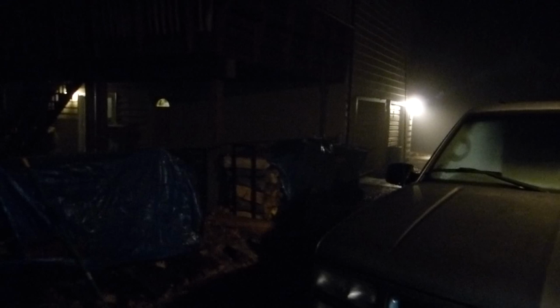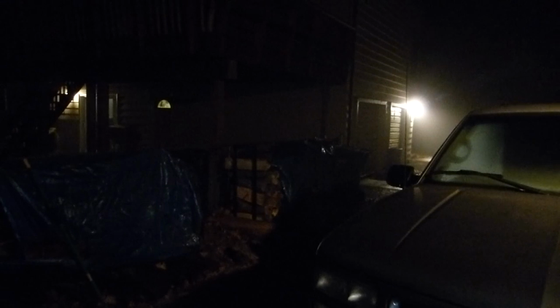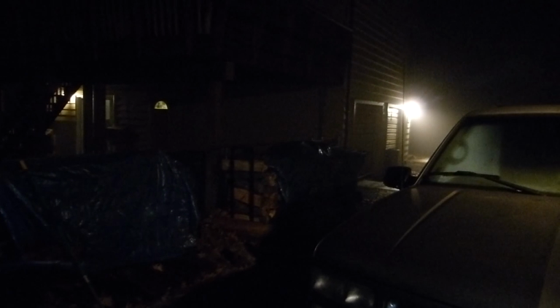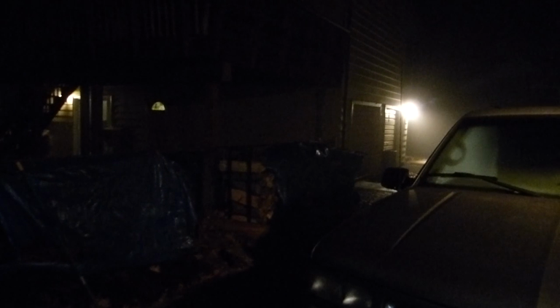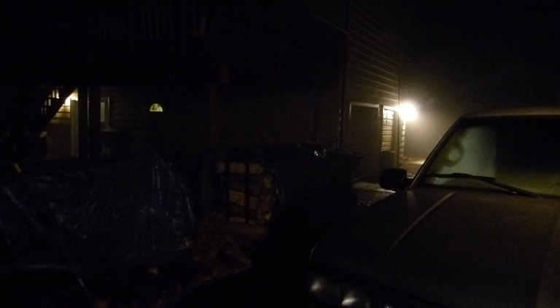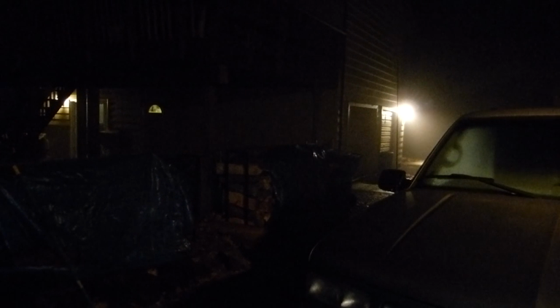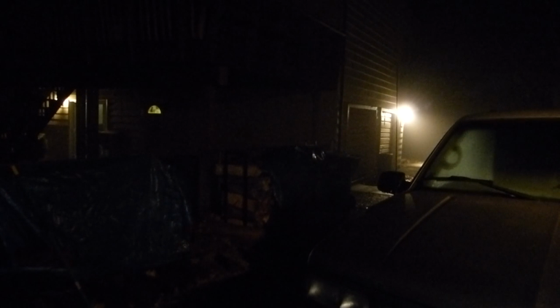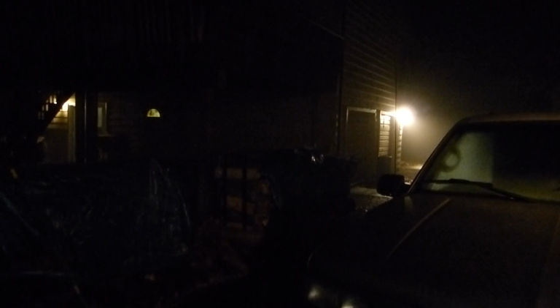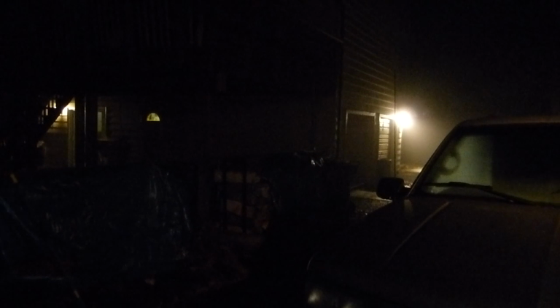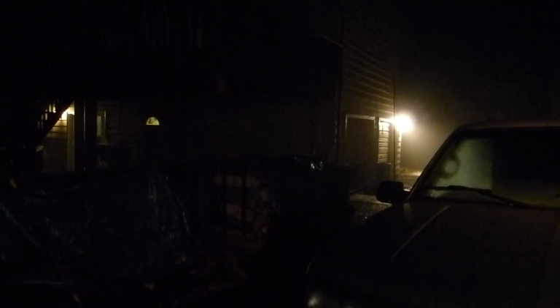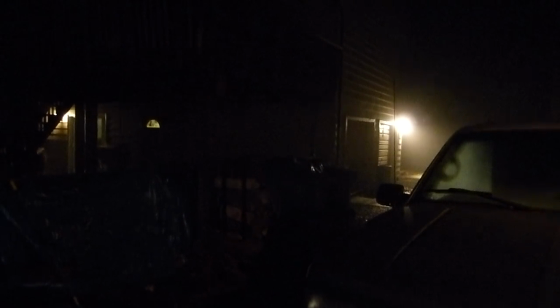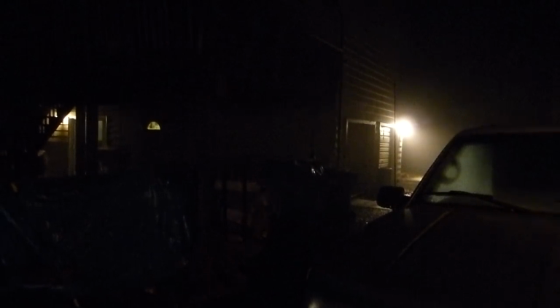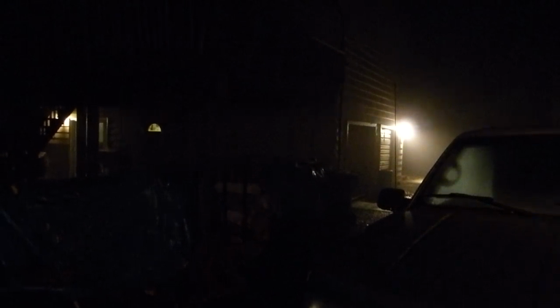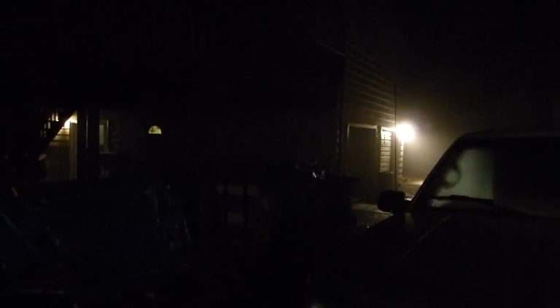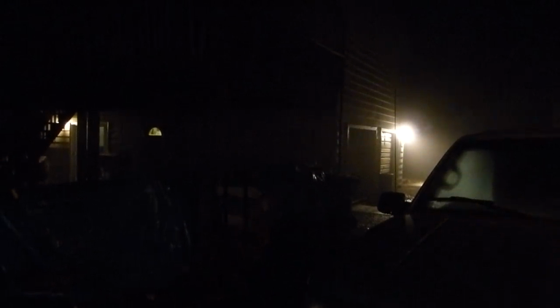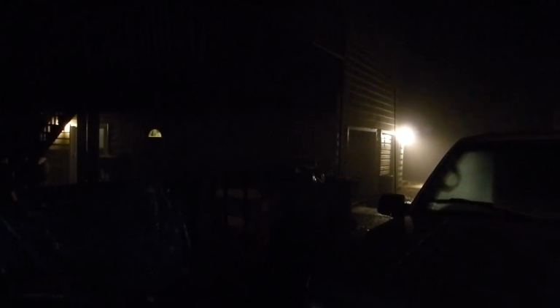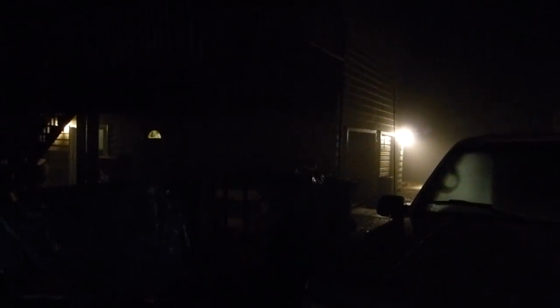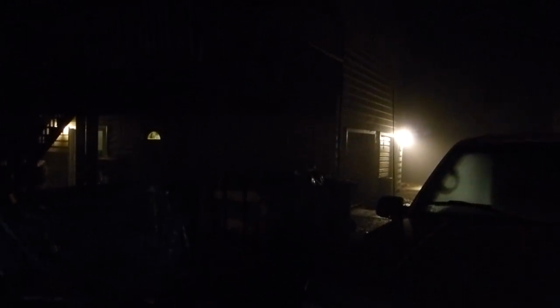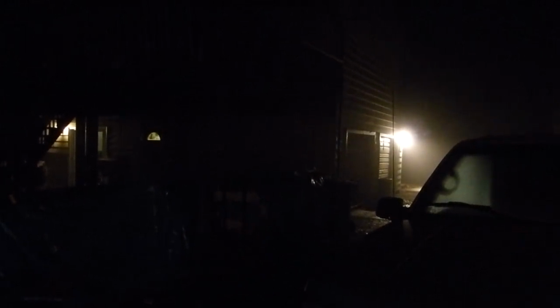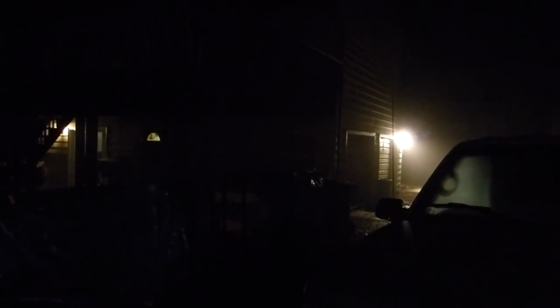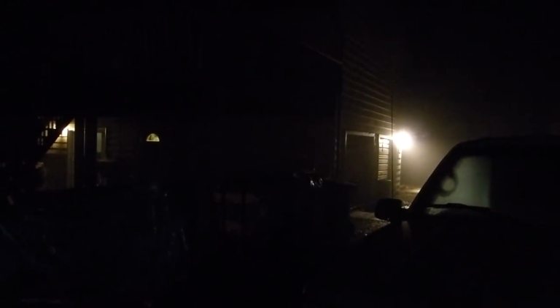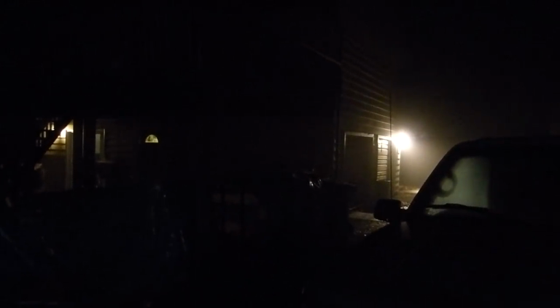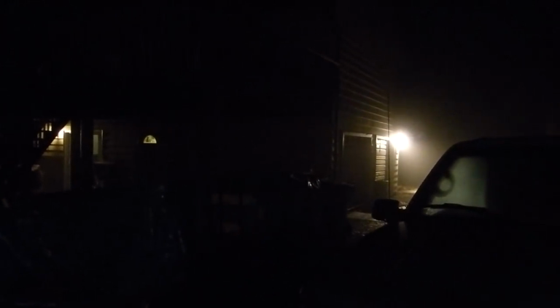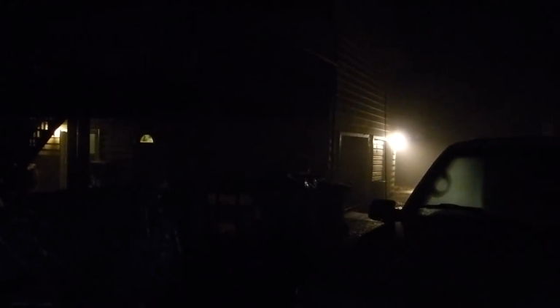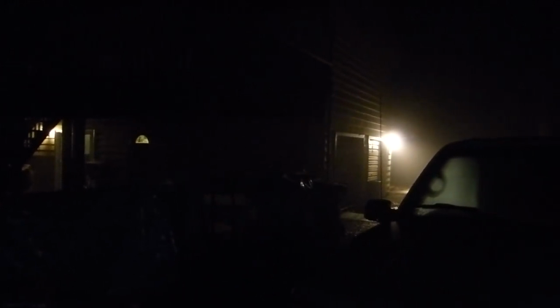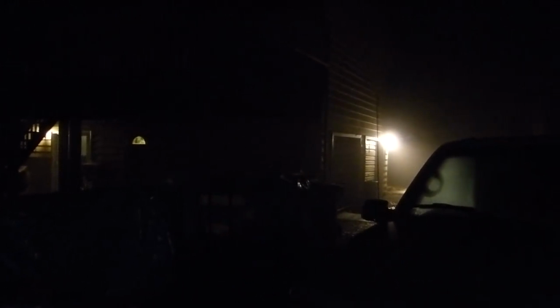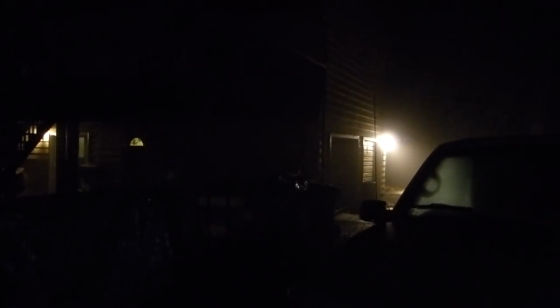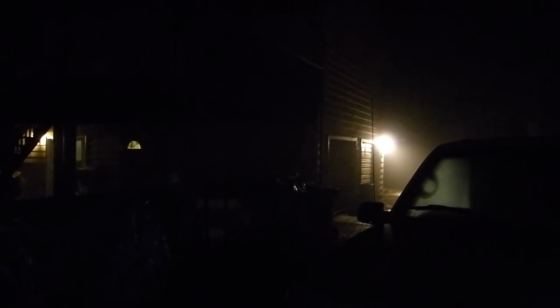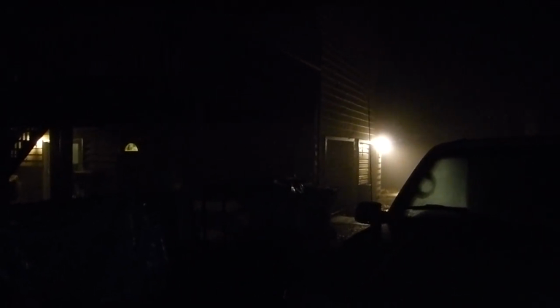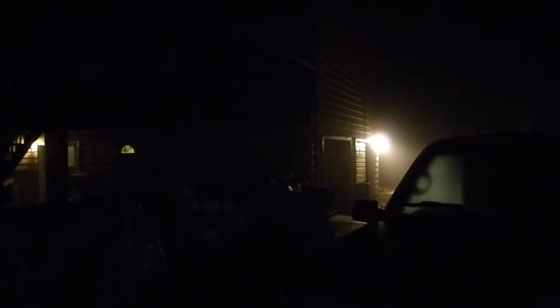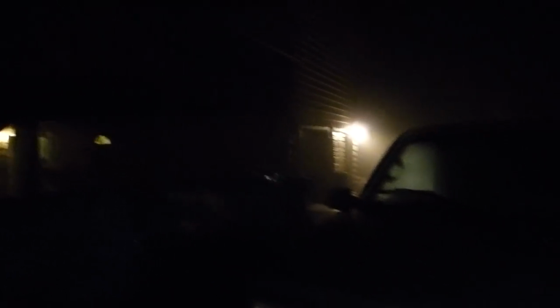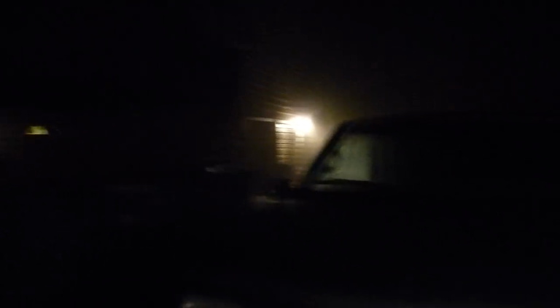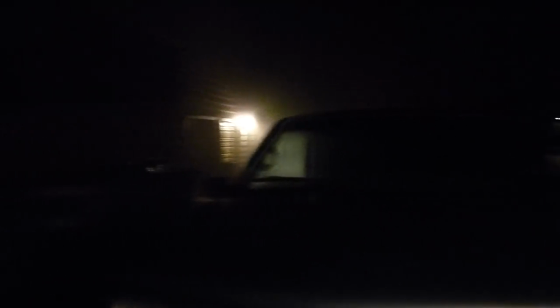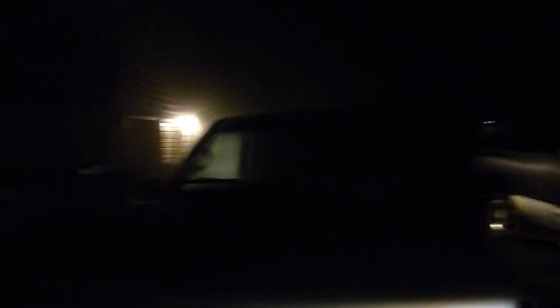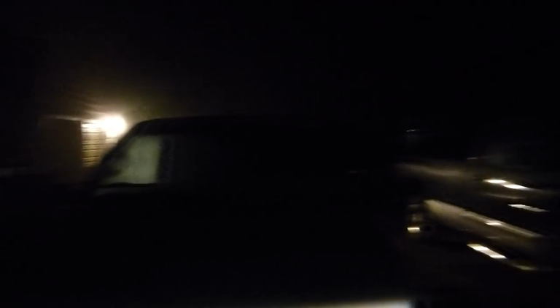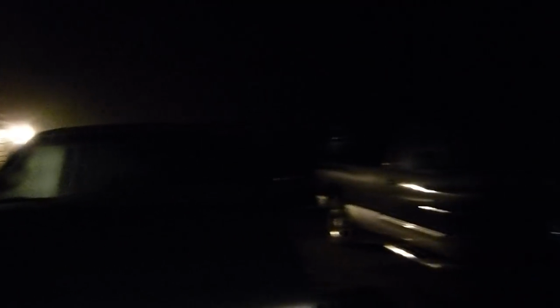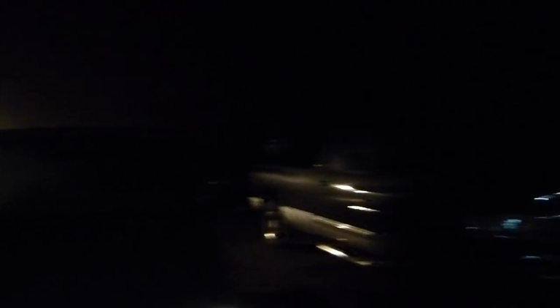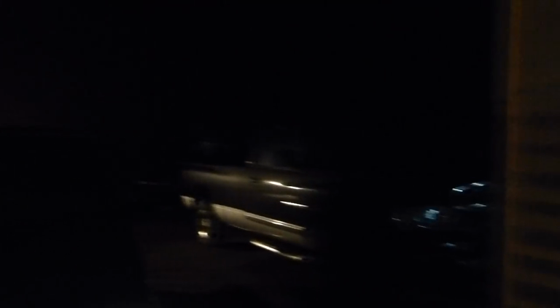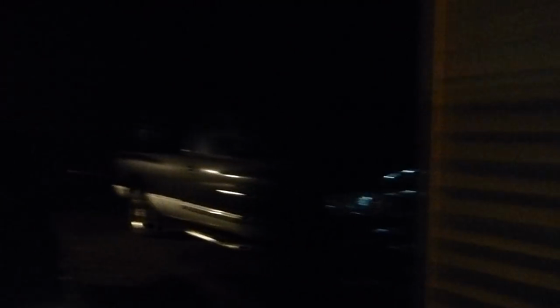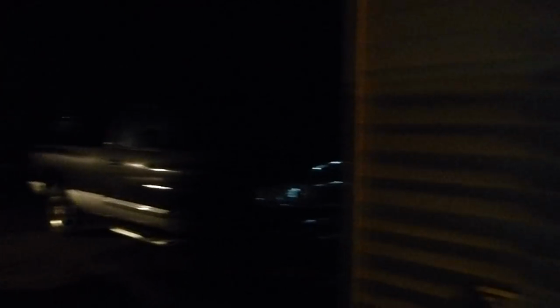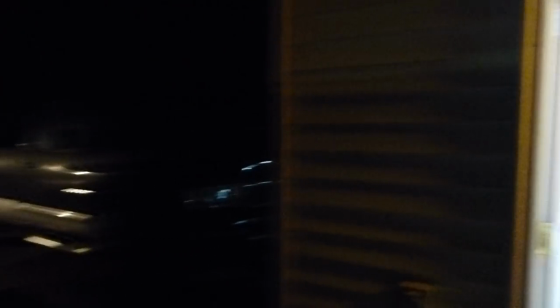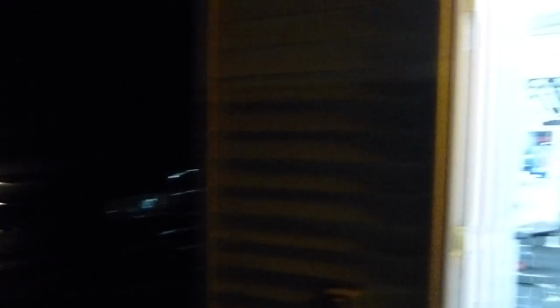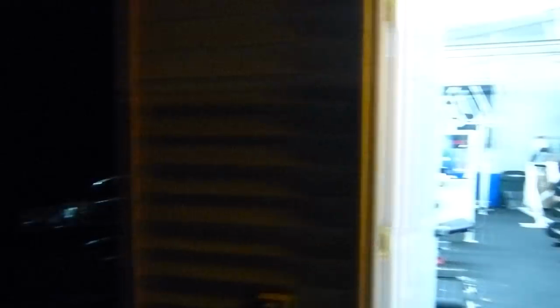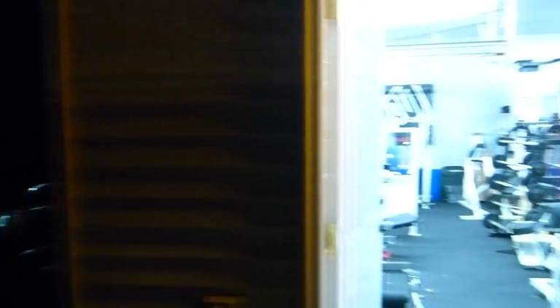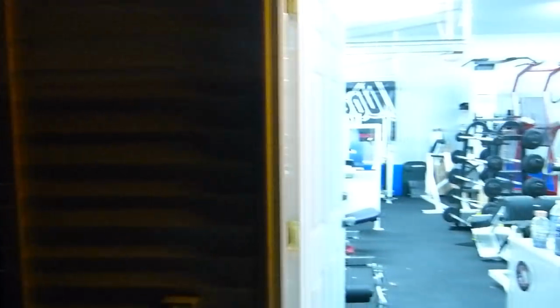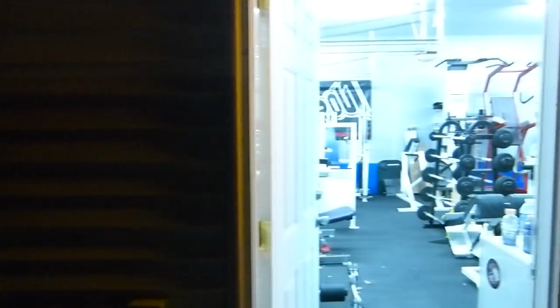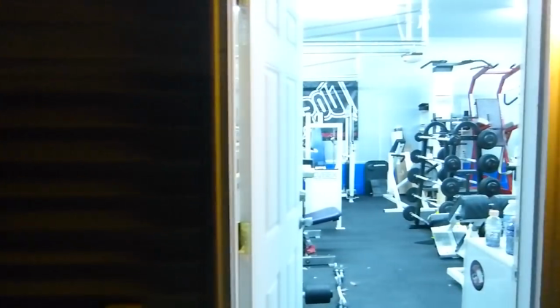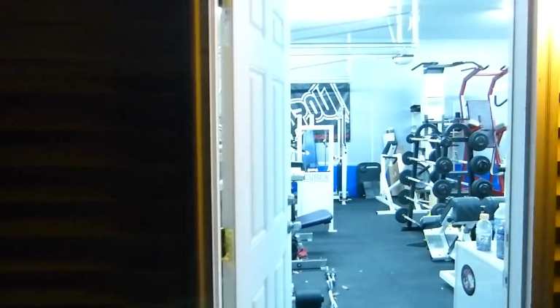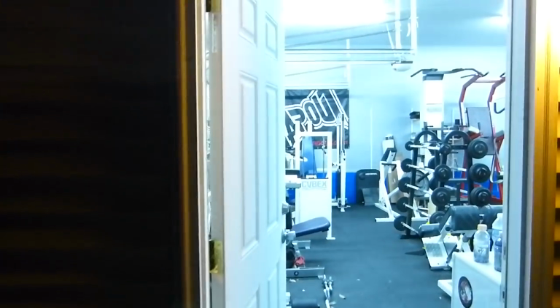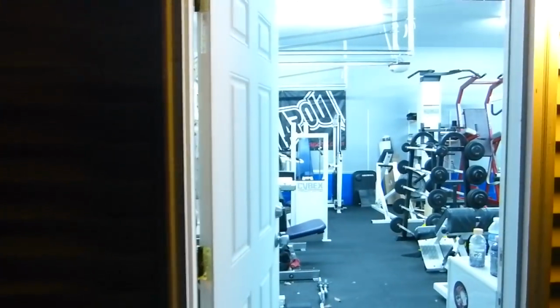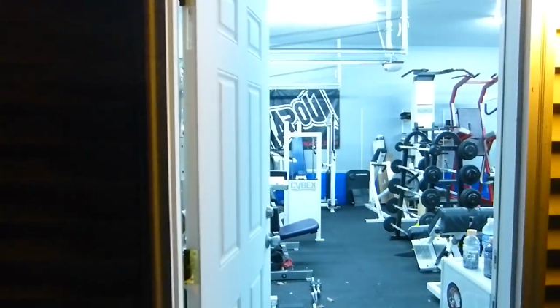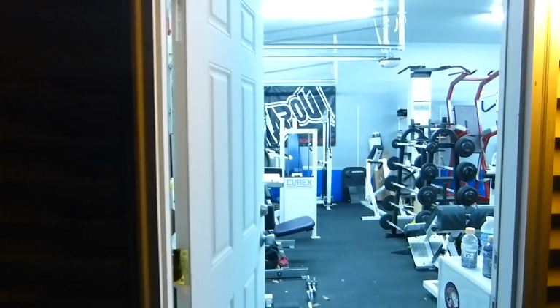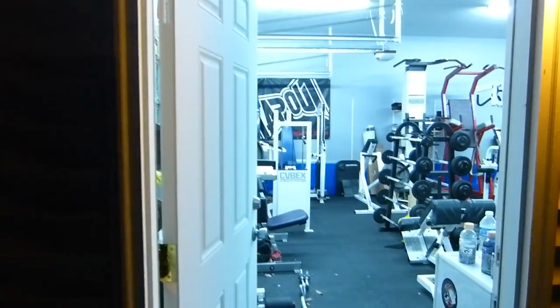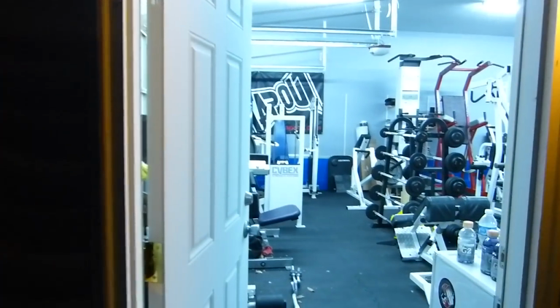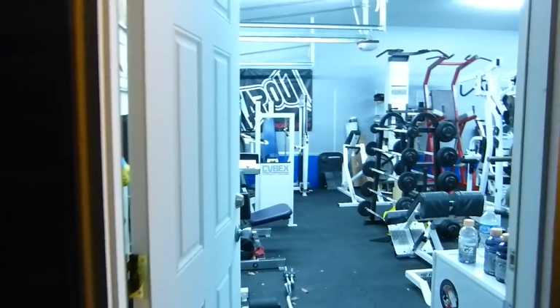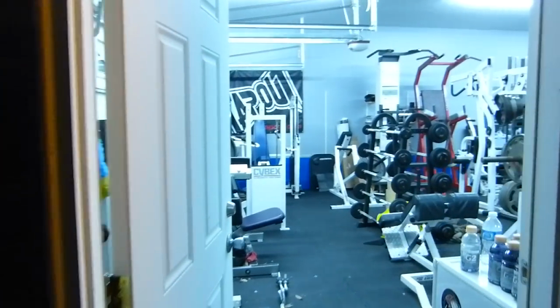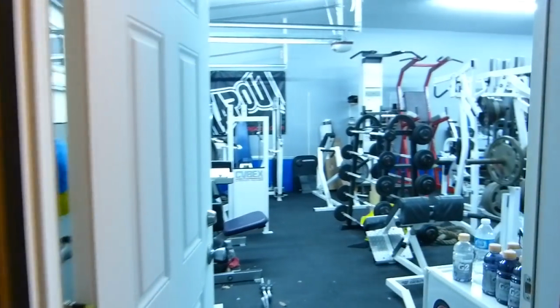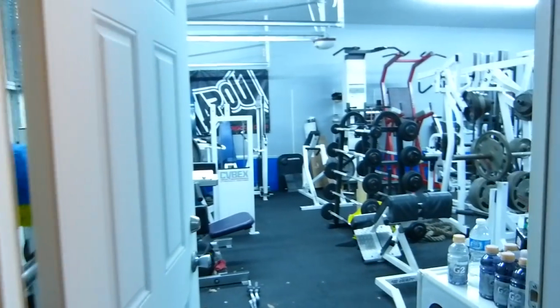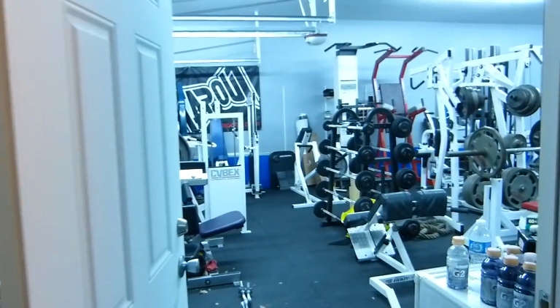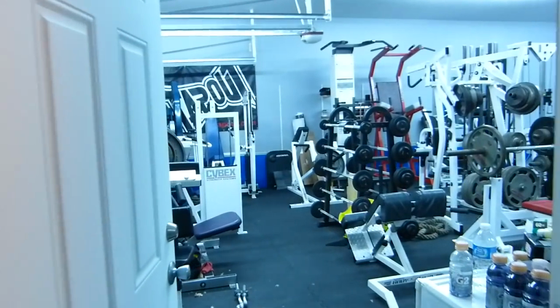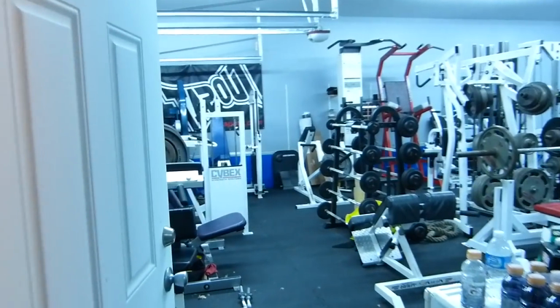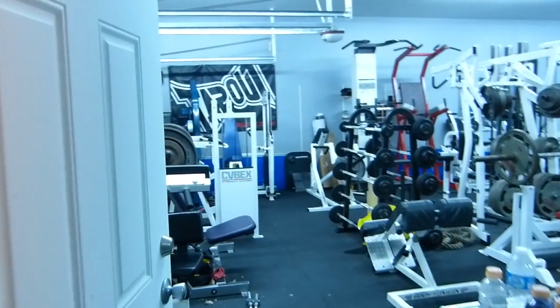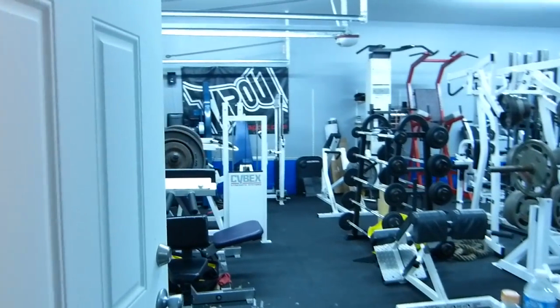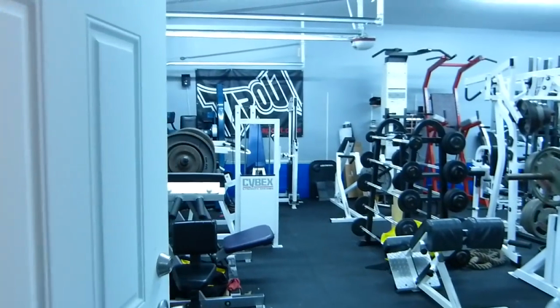This is Indie Mike's gym. No, it's not in that garage — in this garage. Yeah, this will come out good.